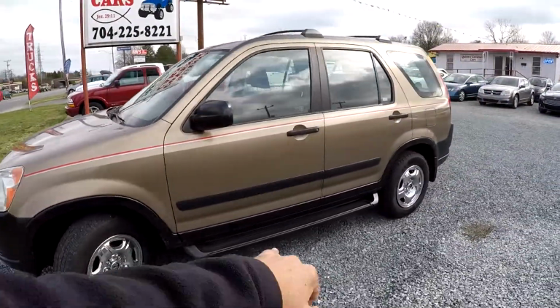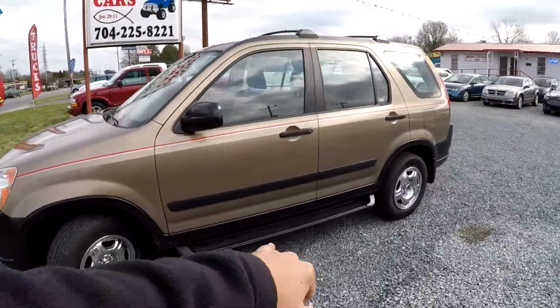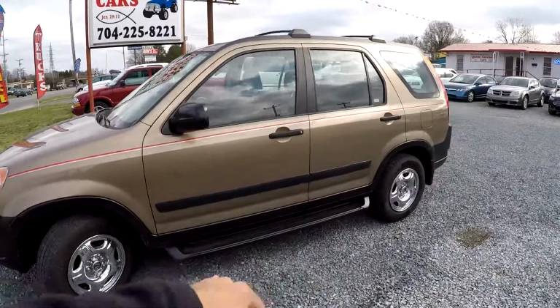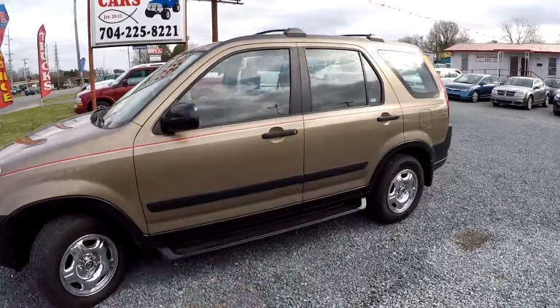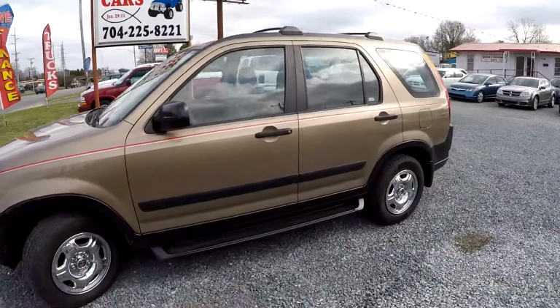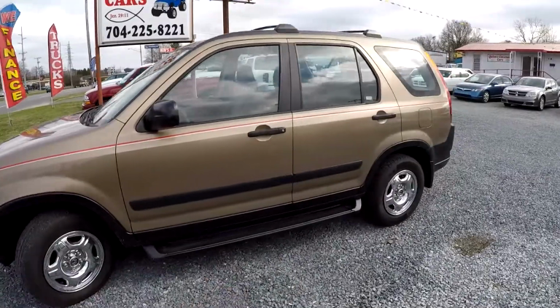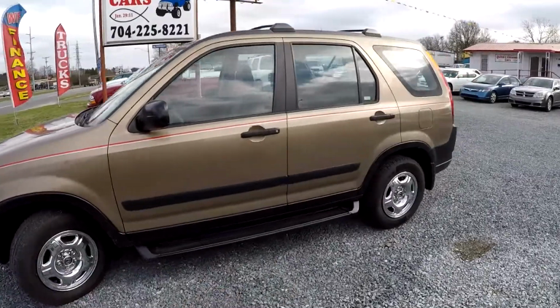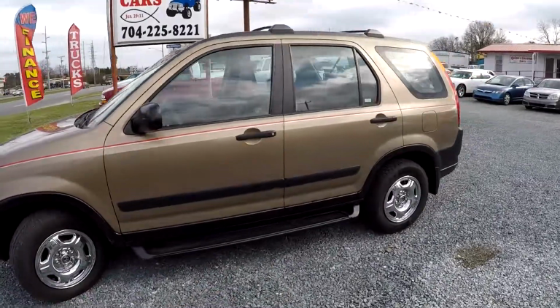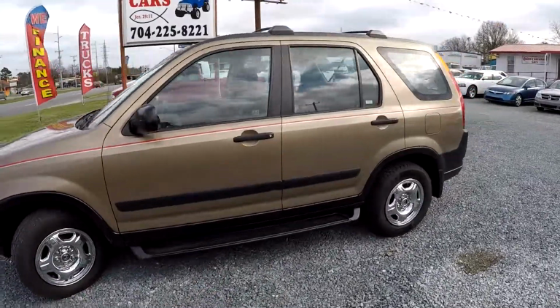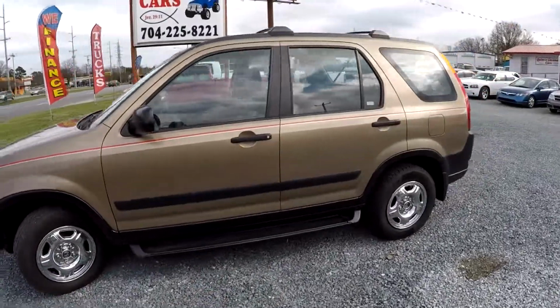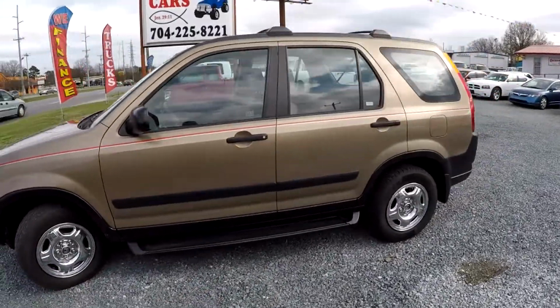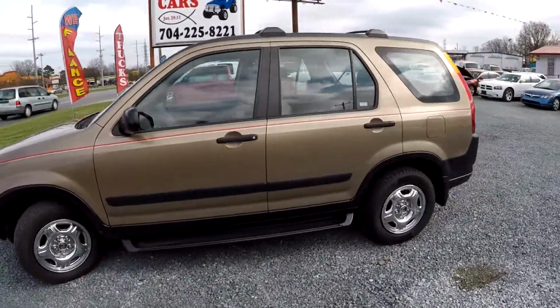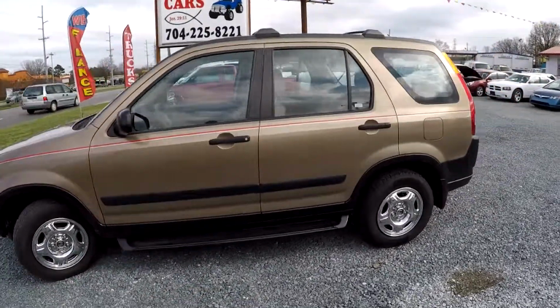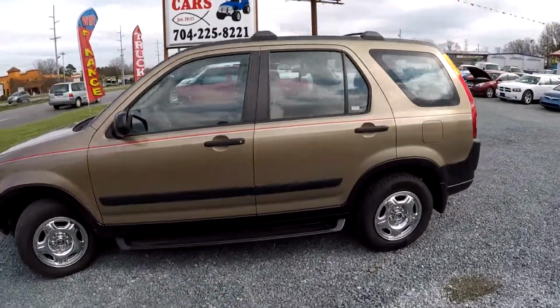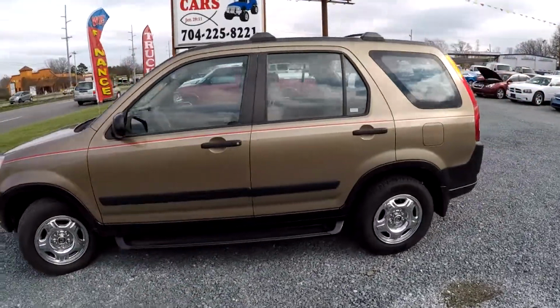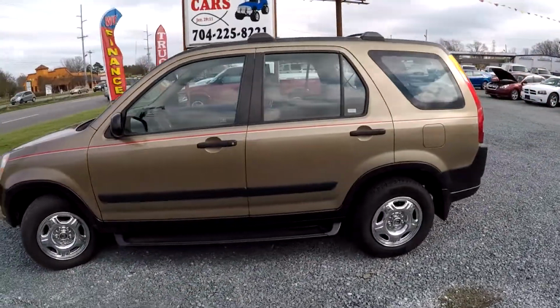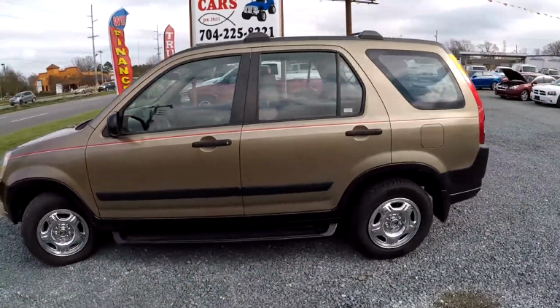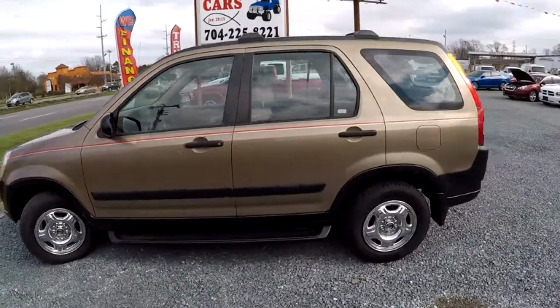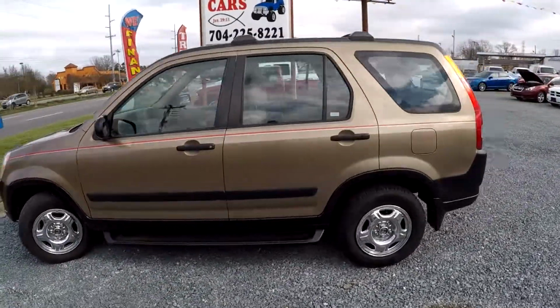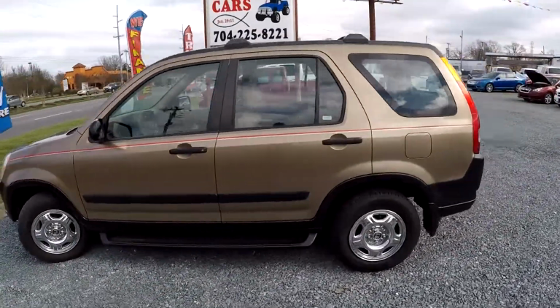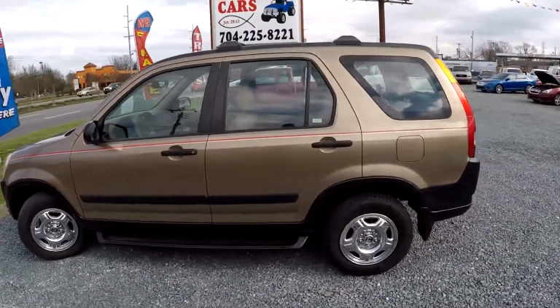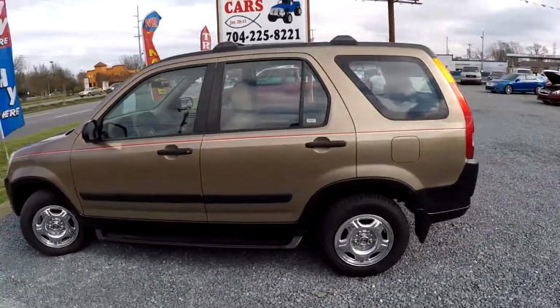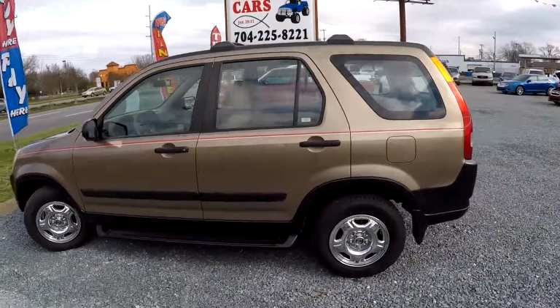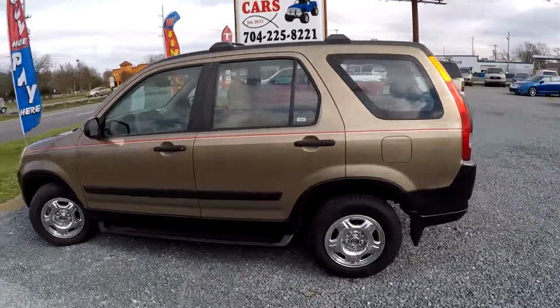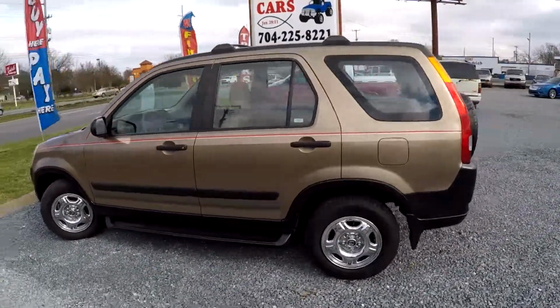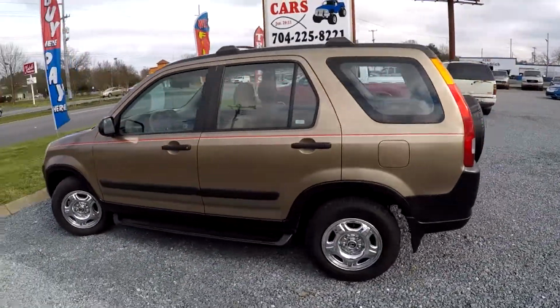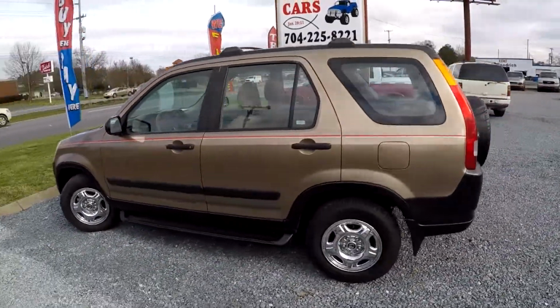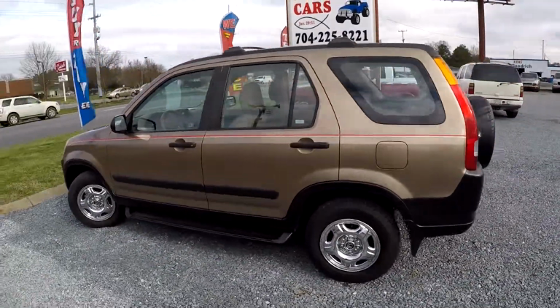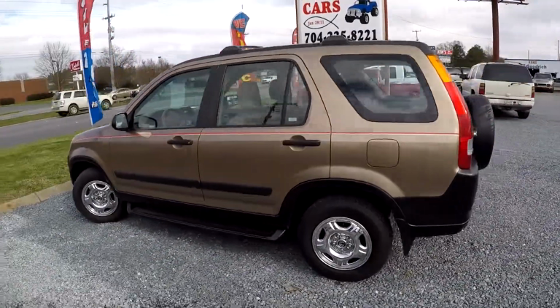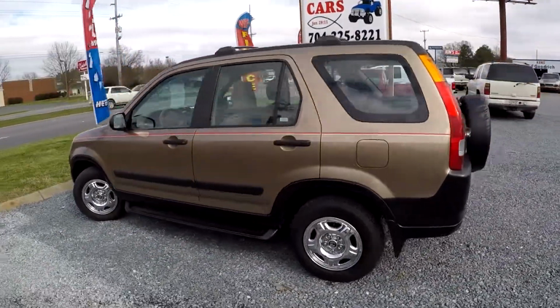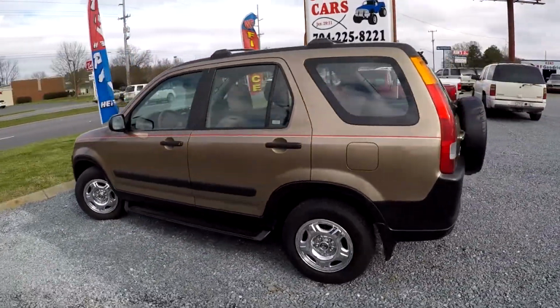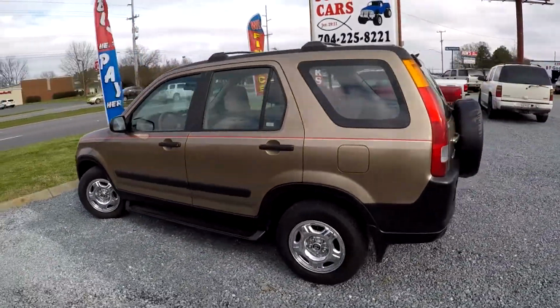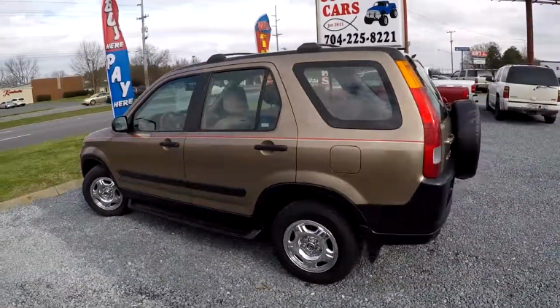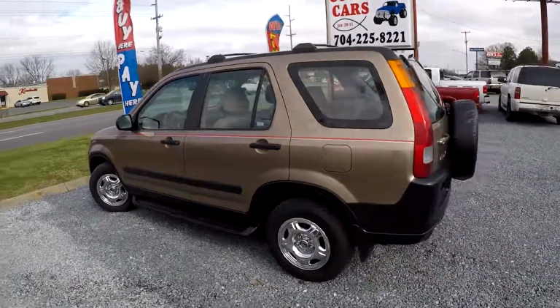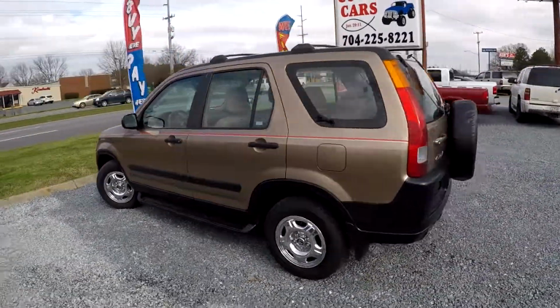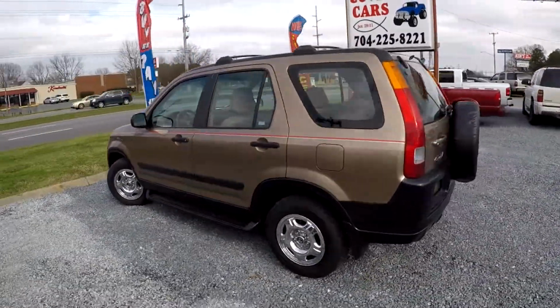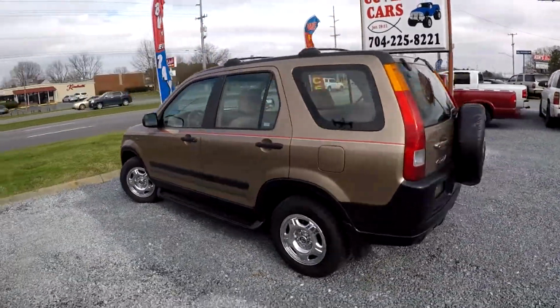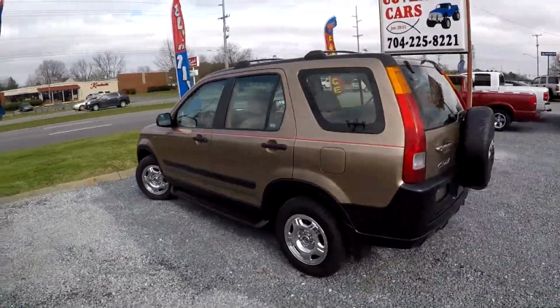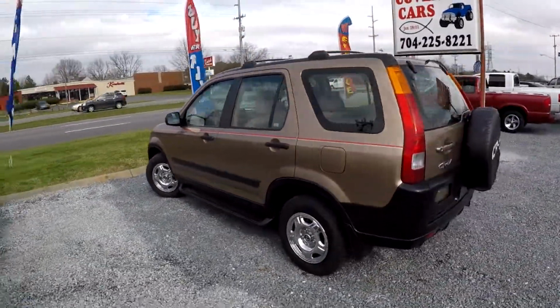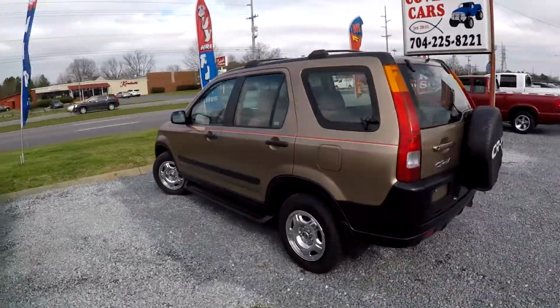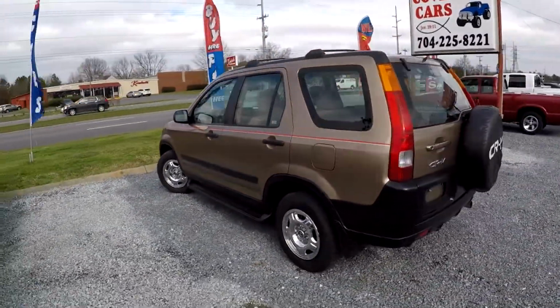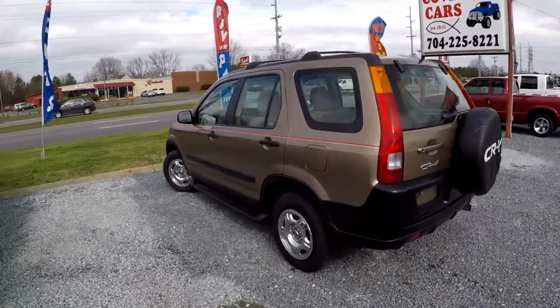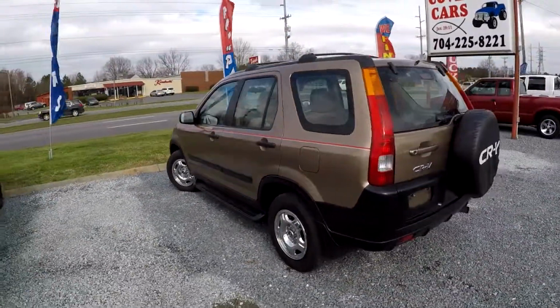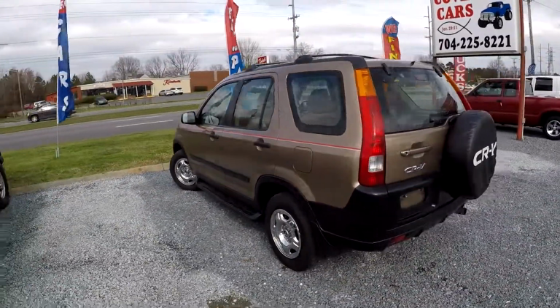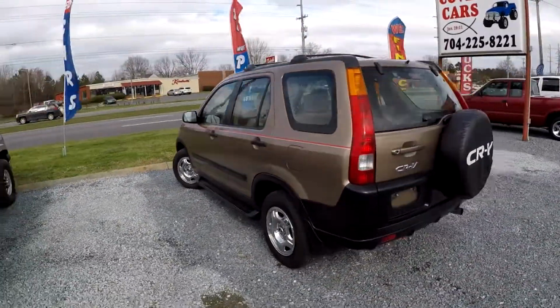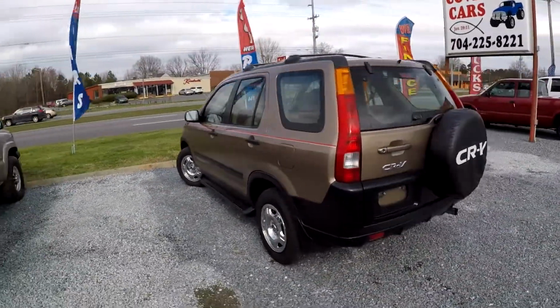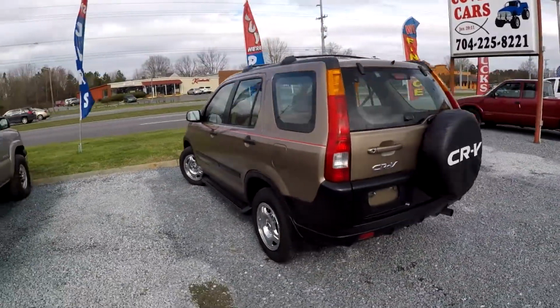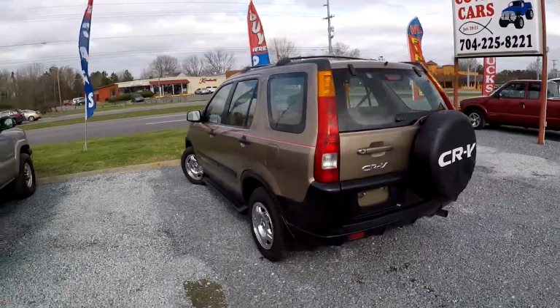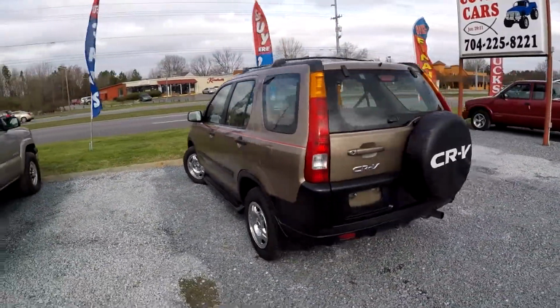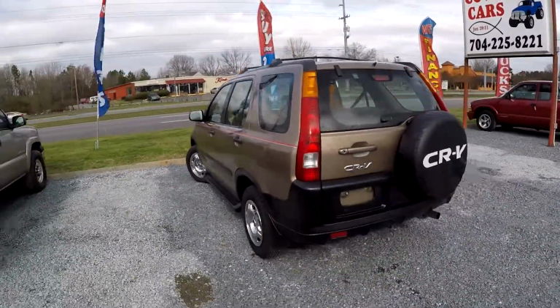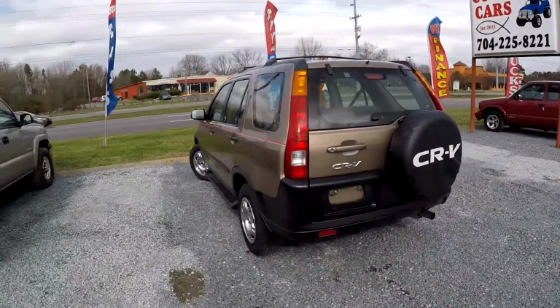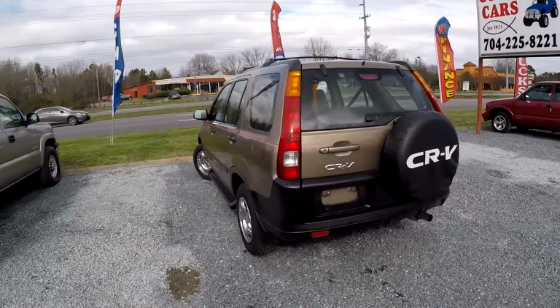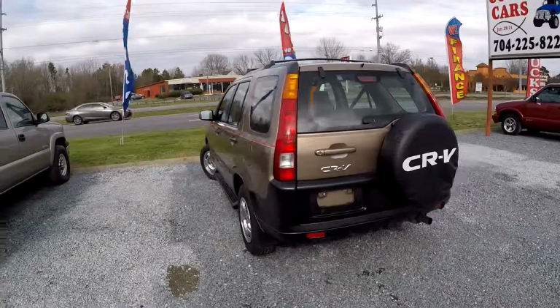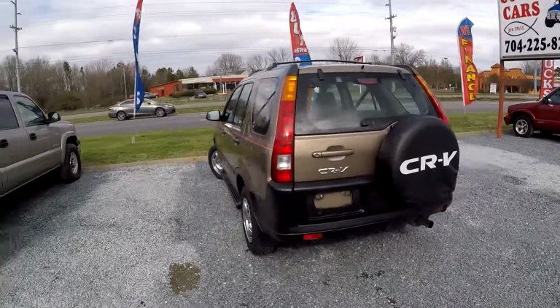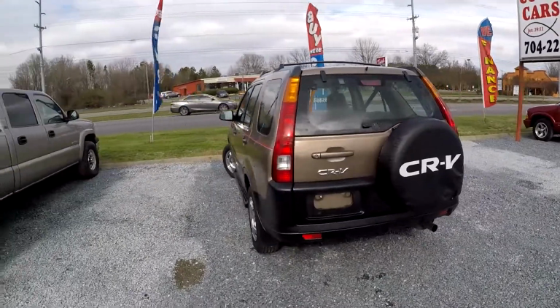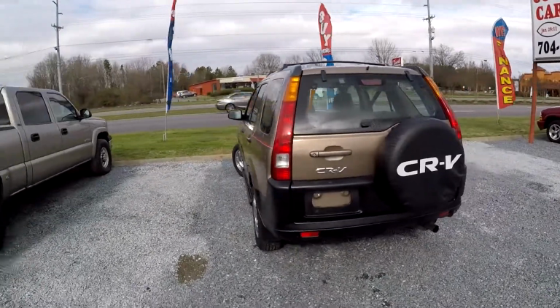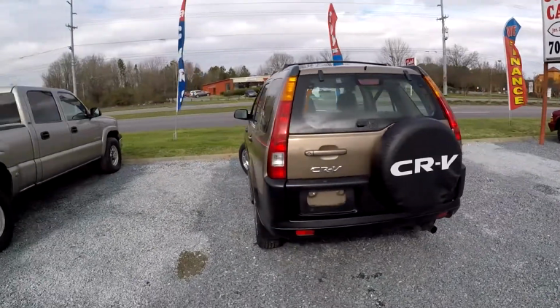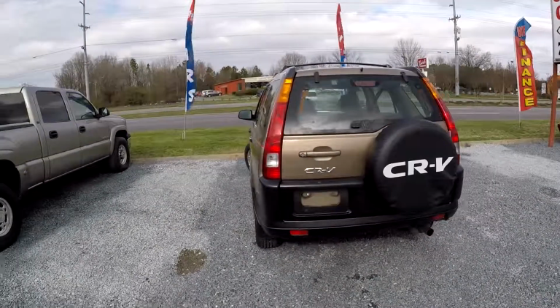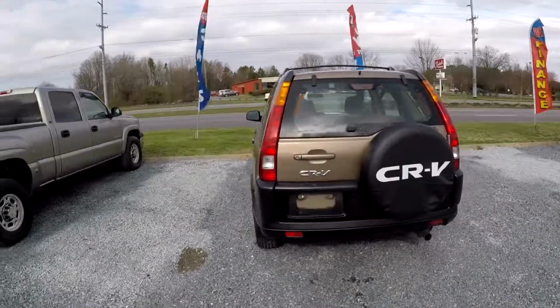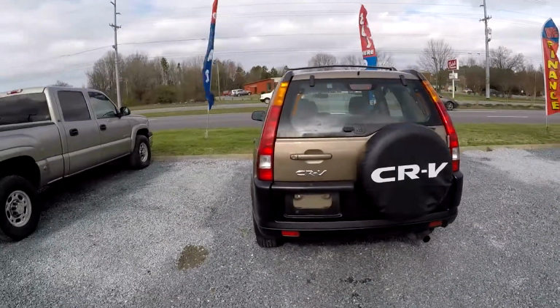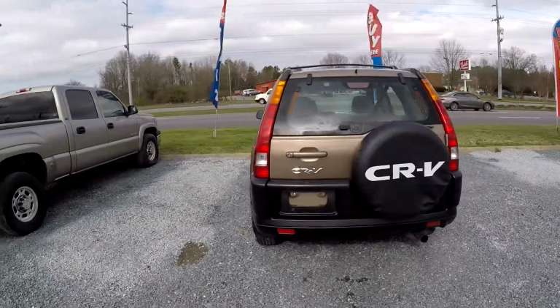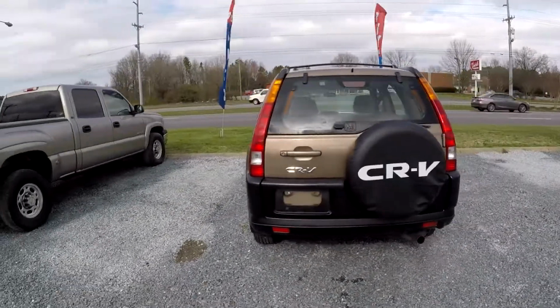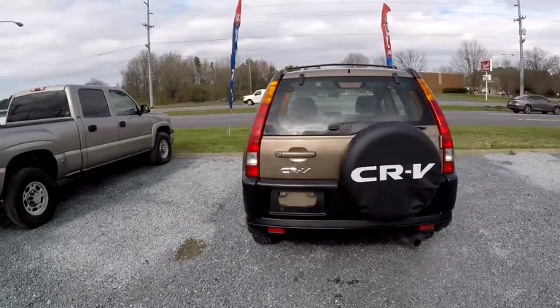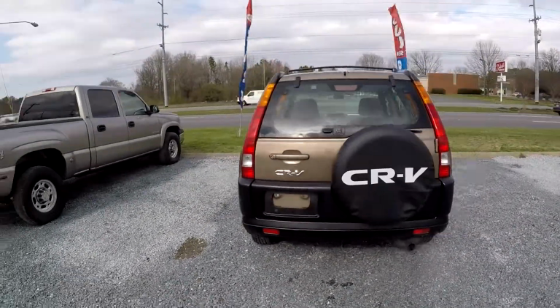Step assists have been added, going to make it a little easier to get in and out. Driver side looks good, rear looks good.